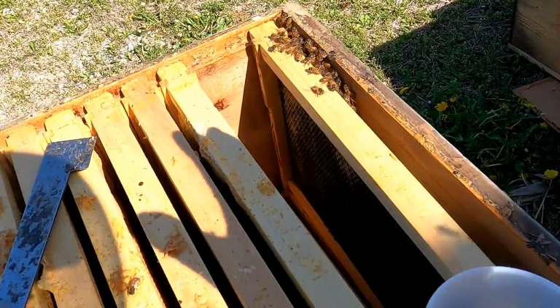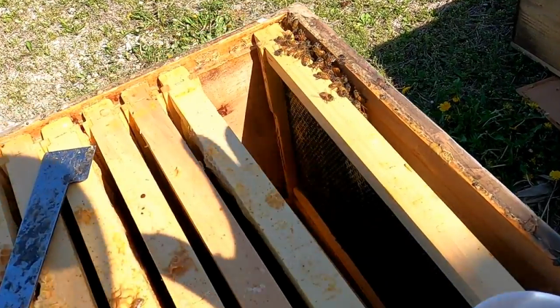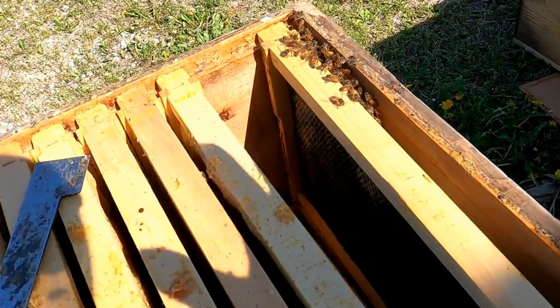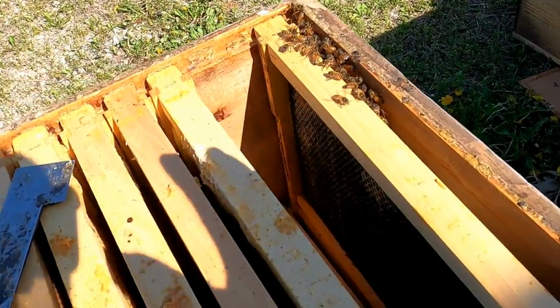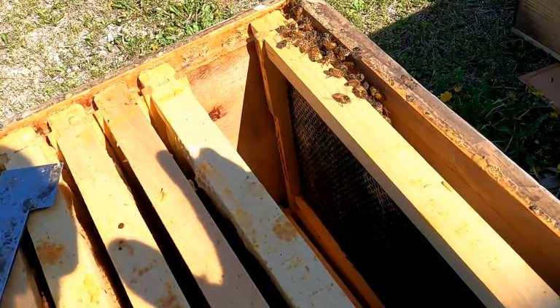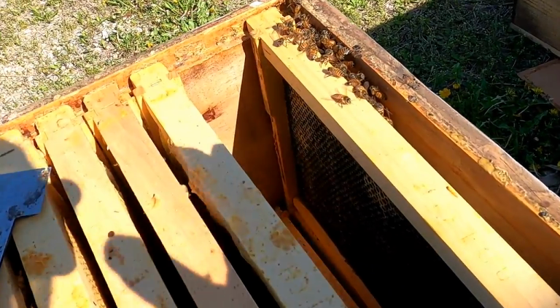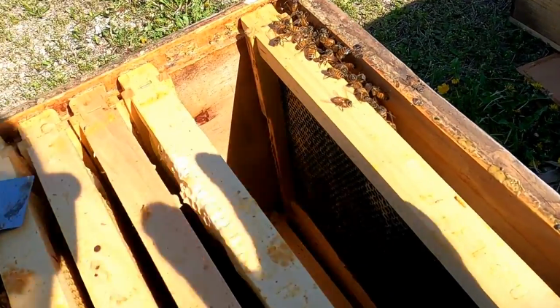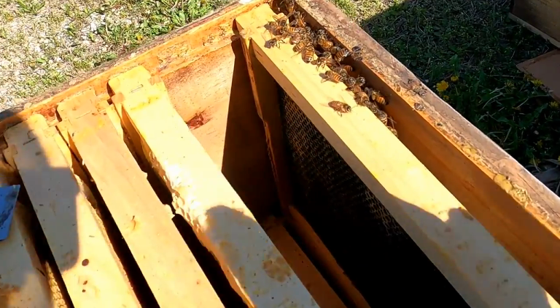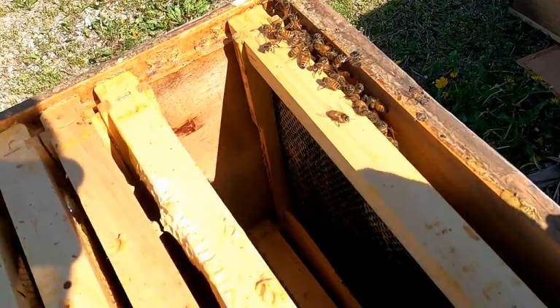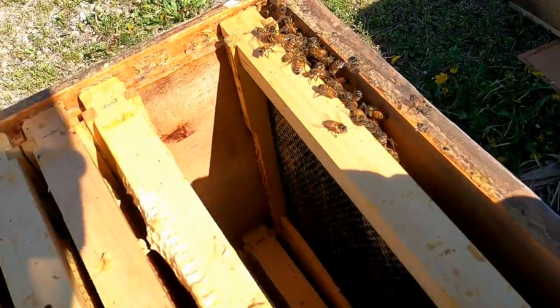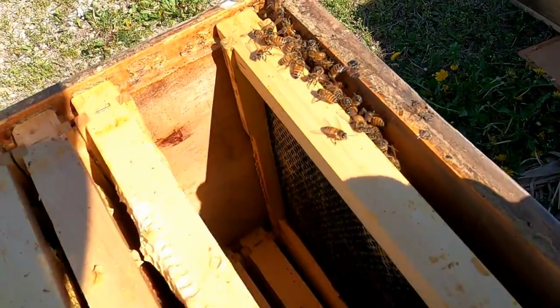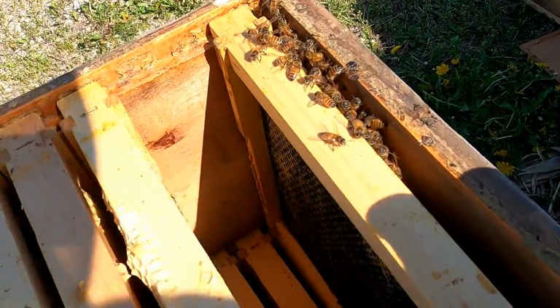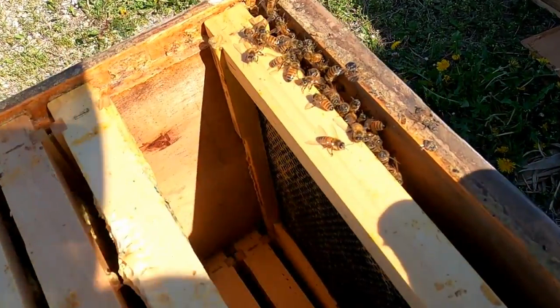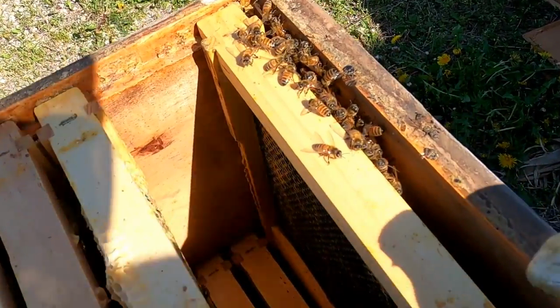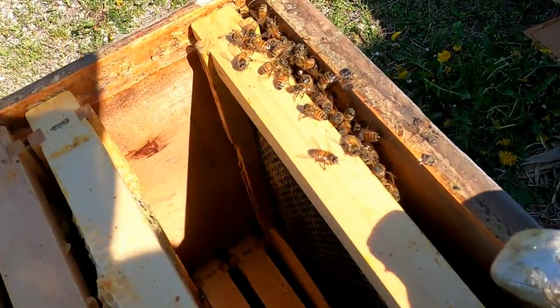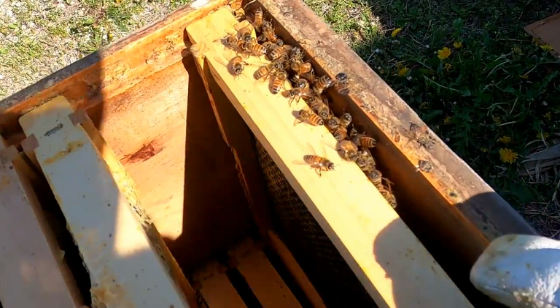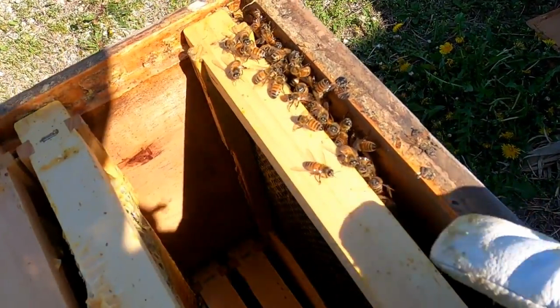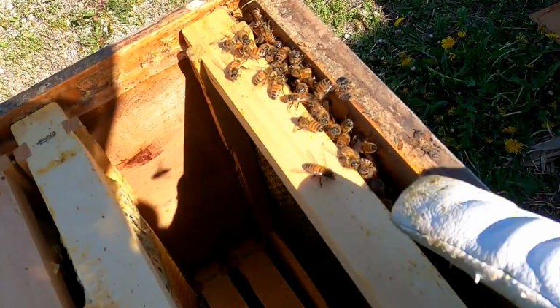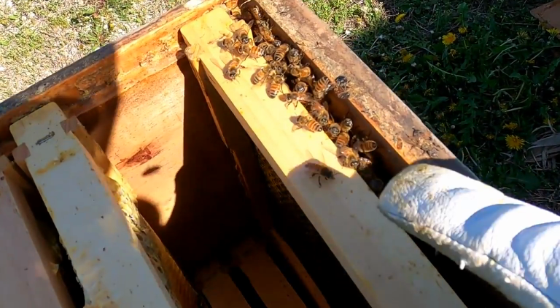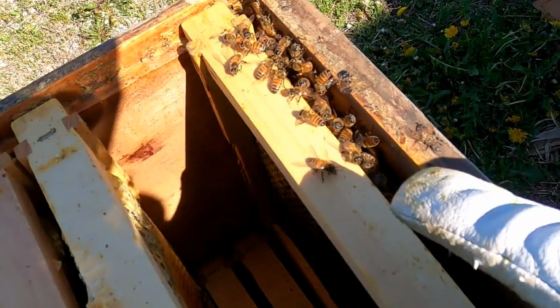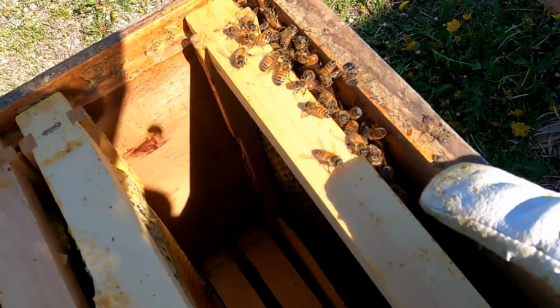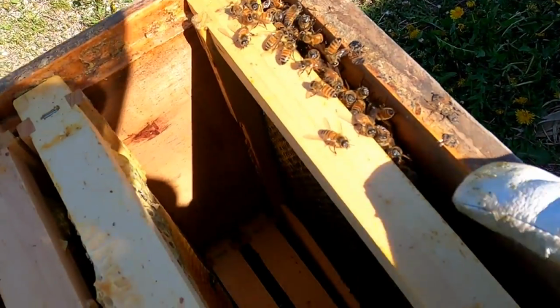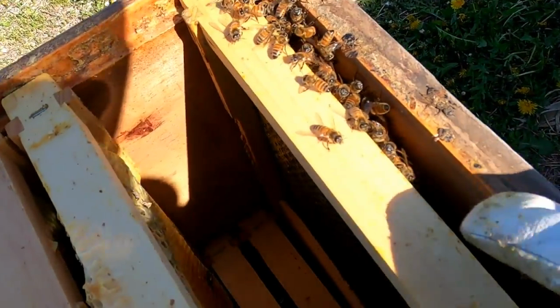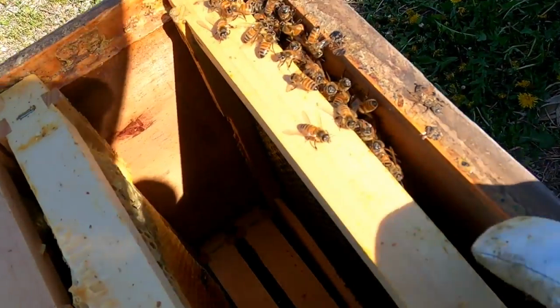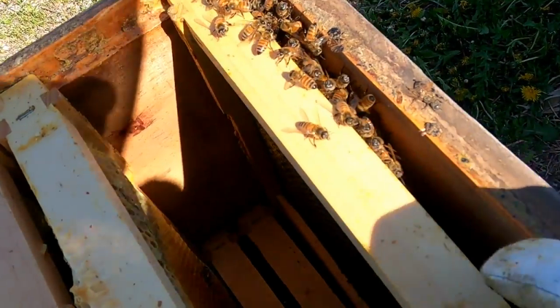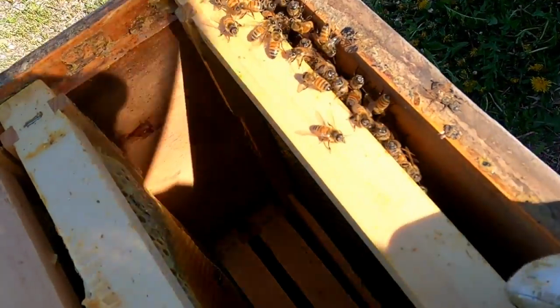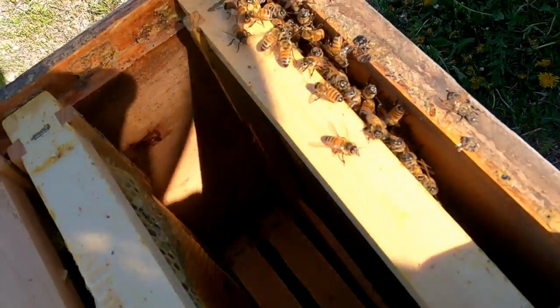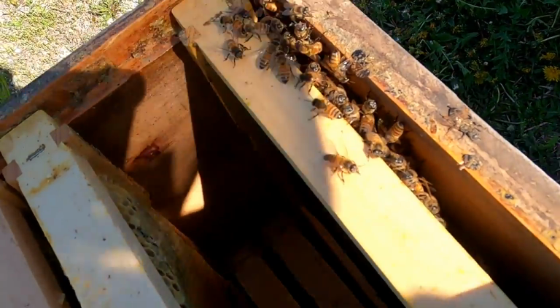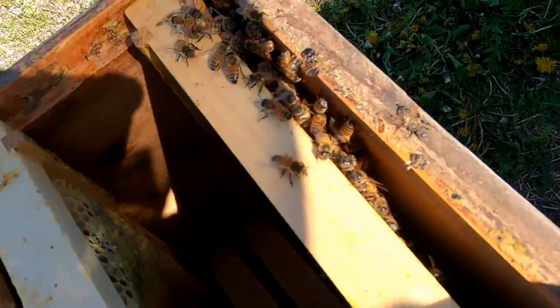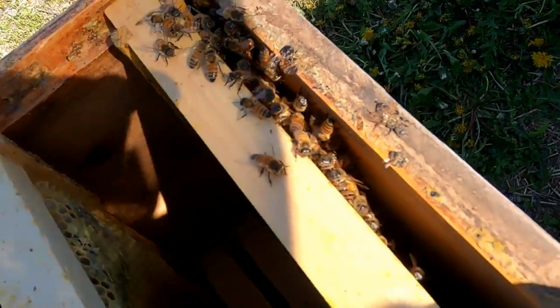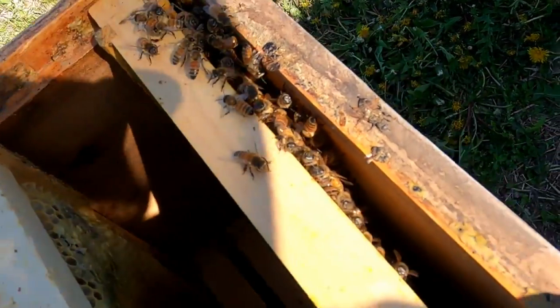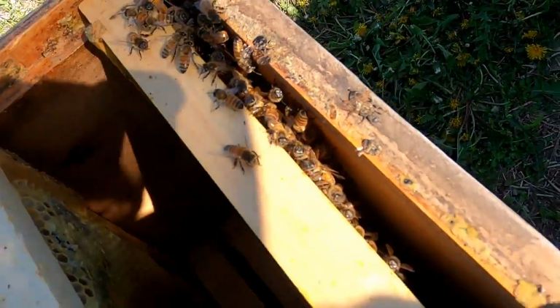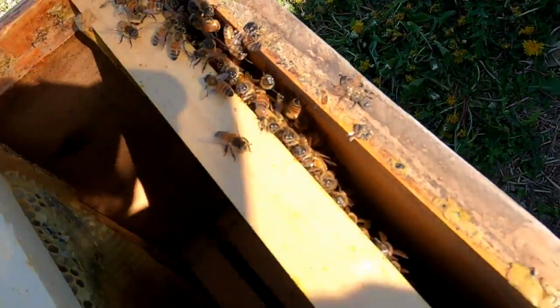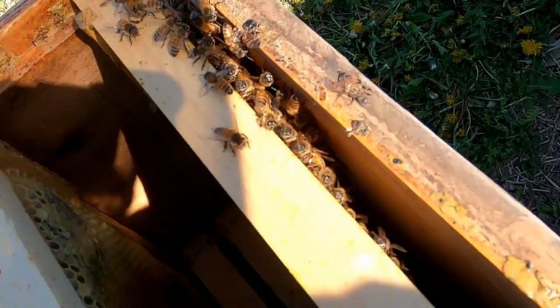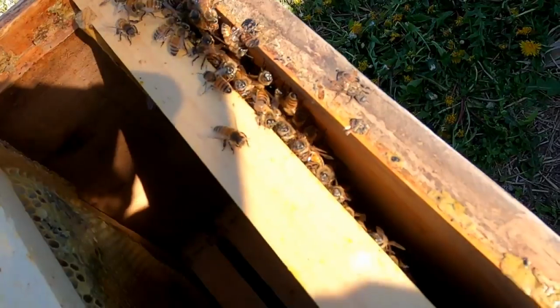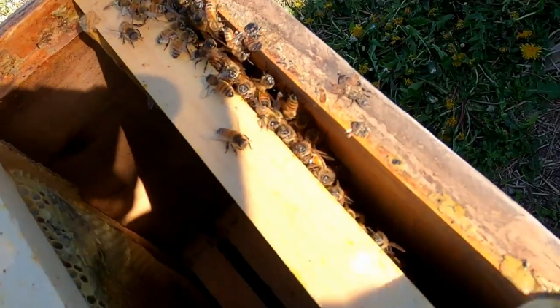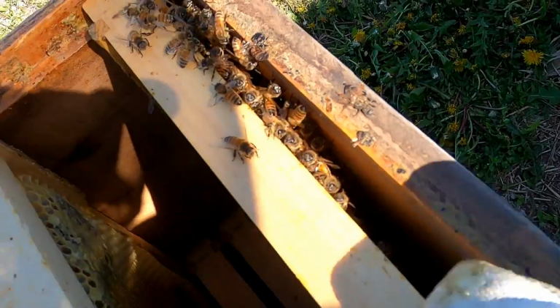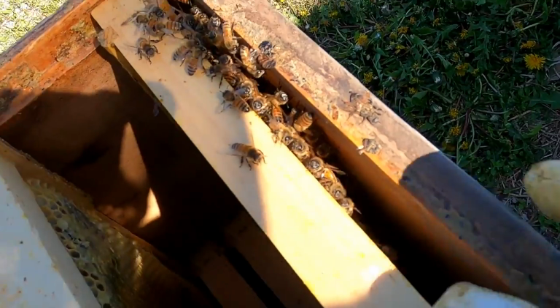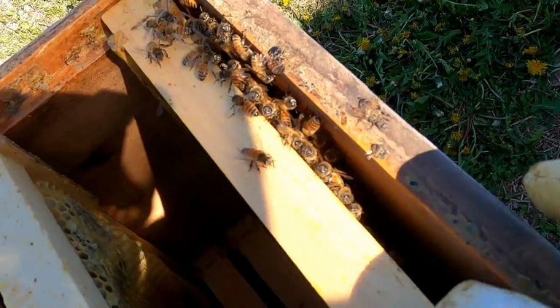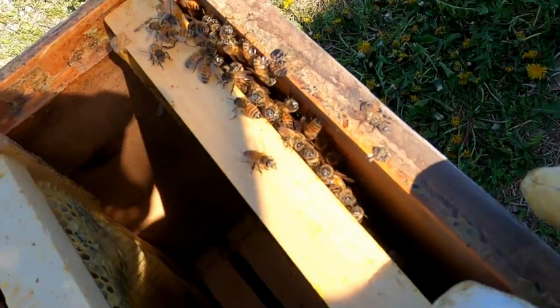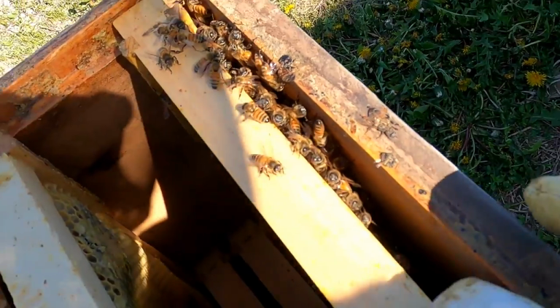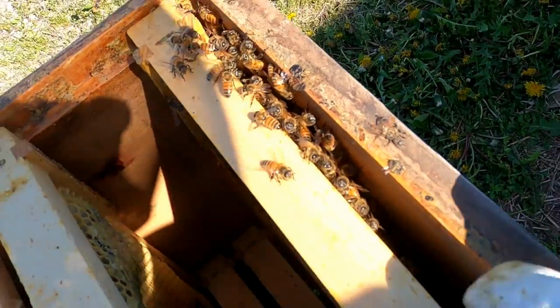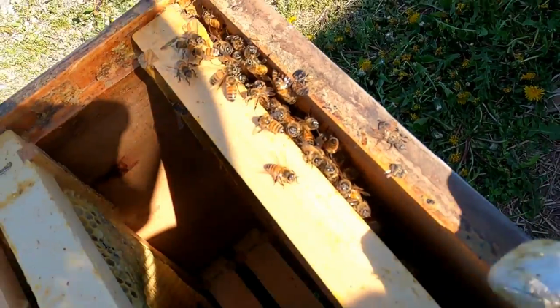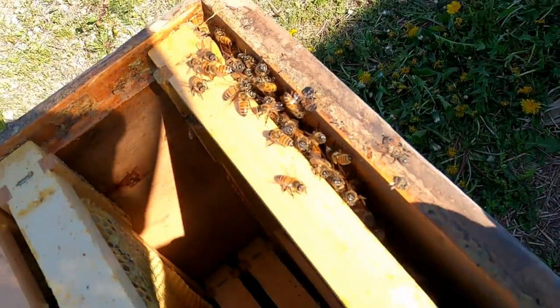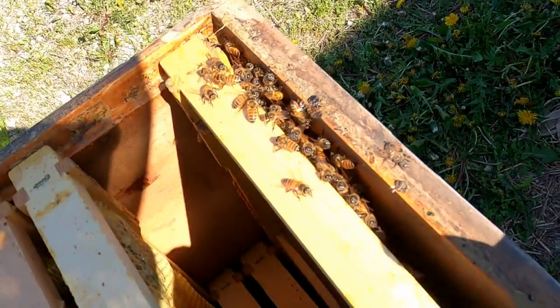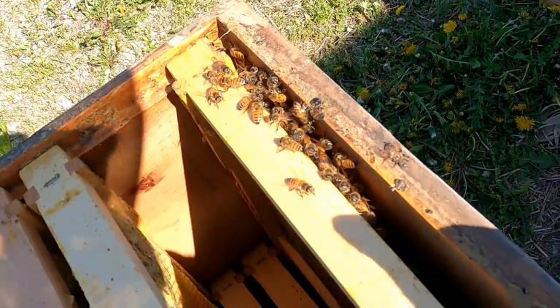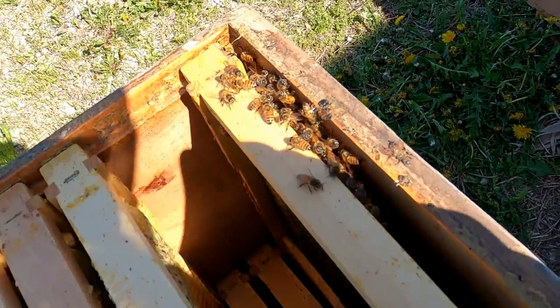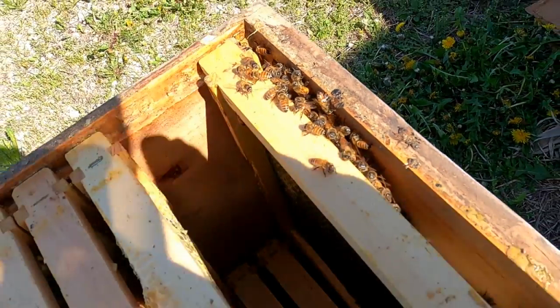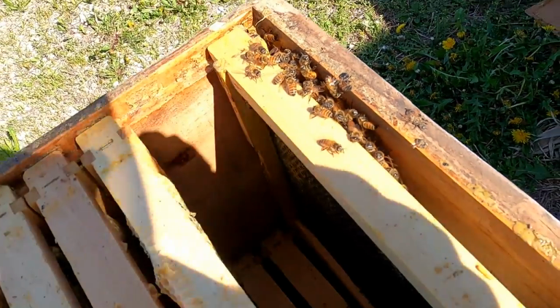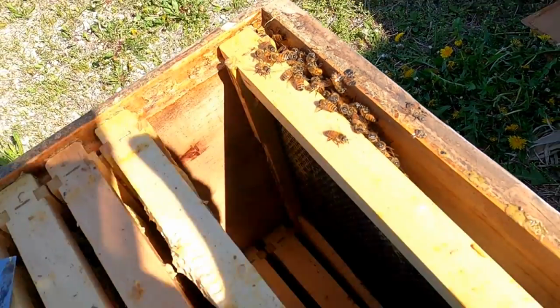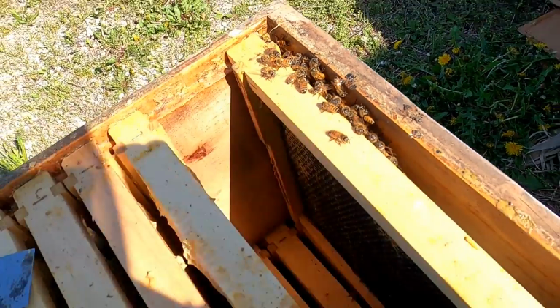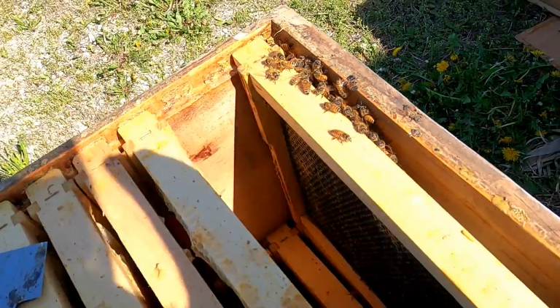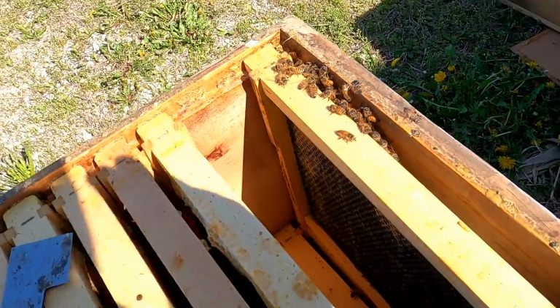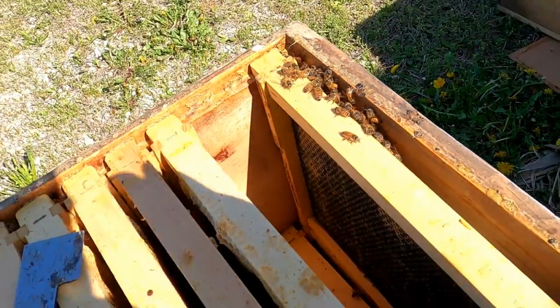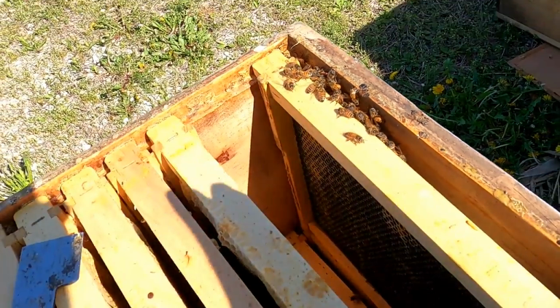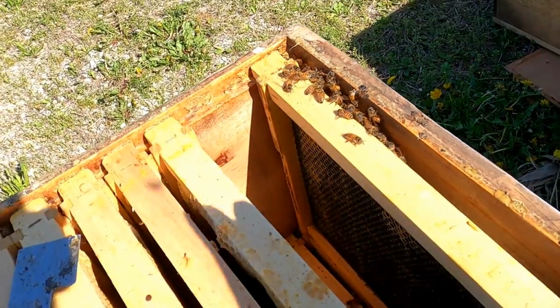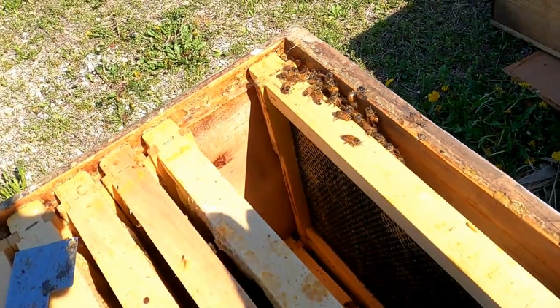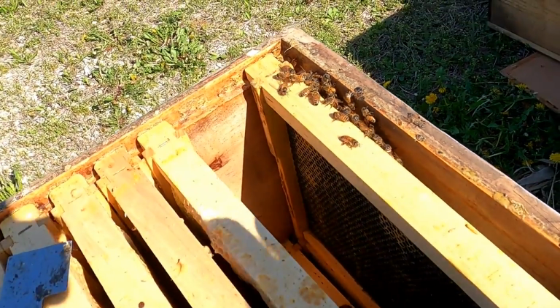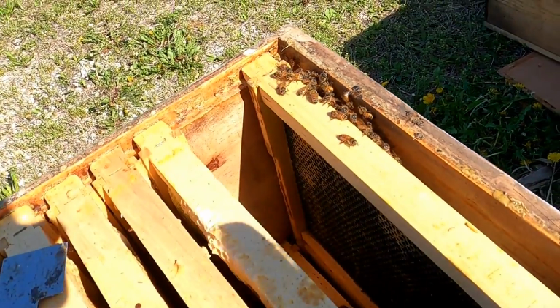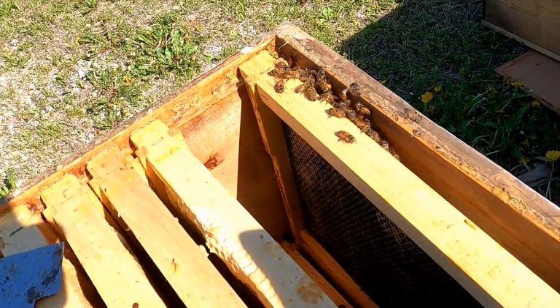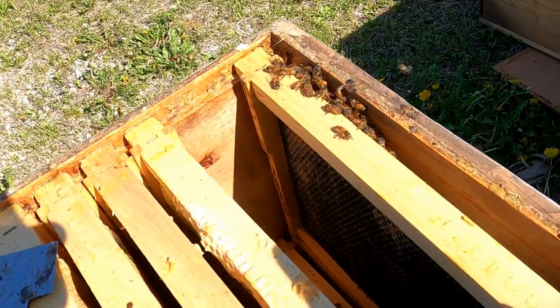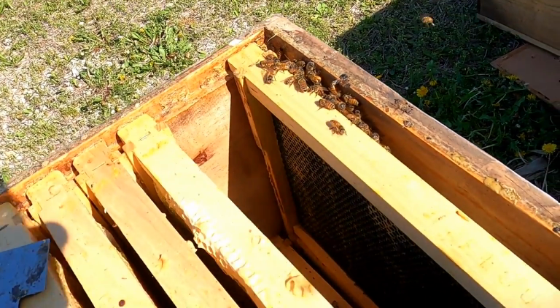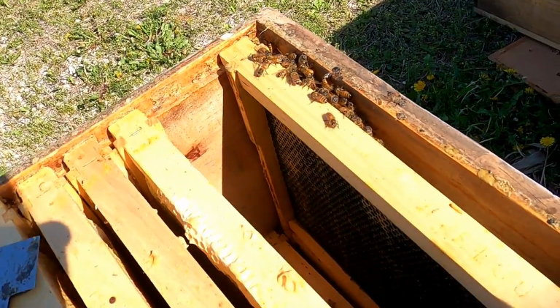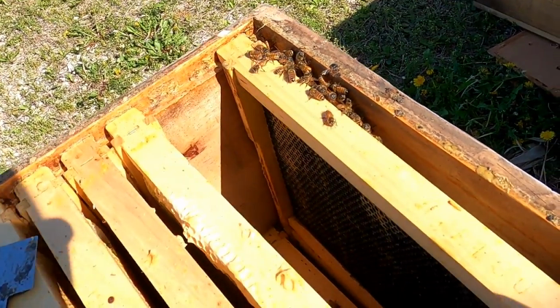This hive here — there's about a half a frame of bees in here, so it's really, really weak.